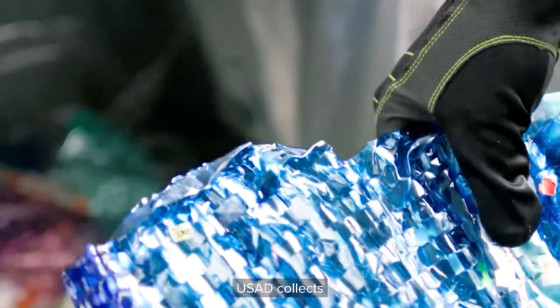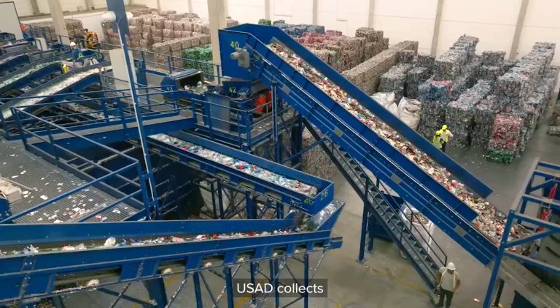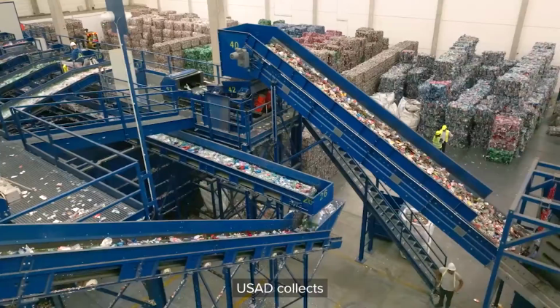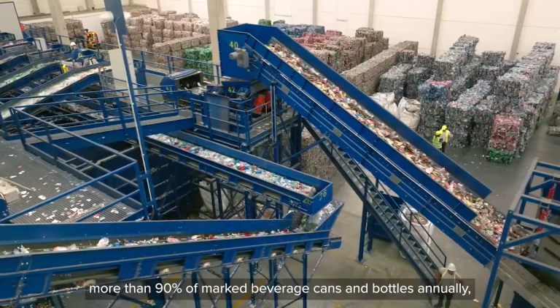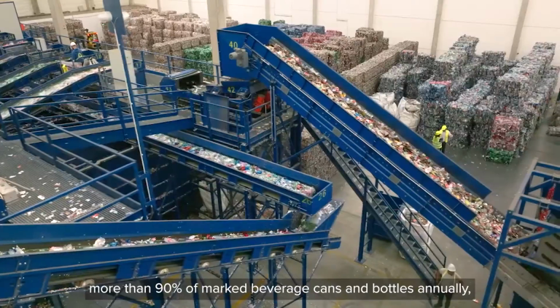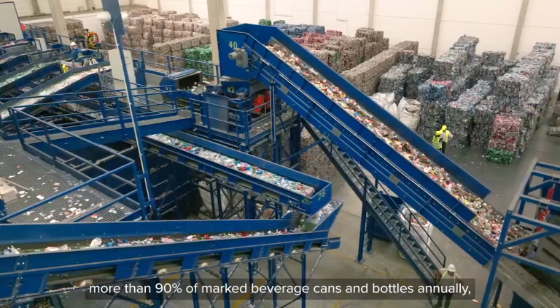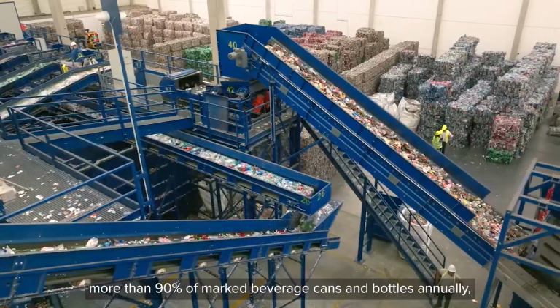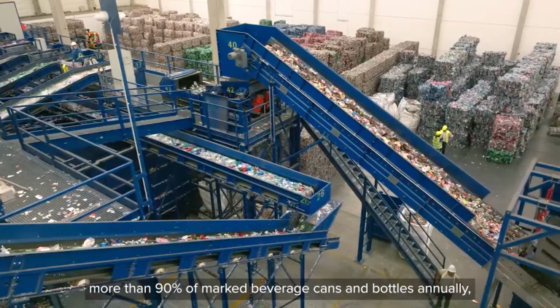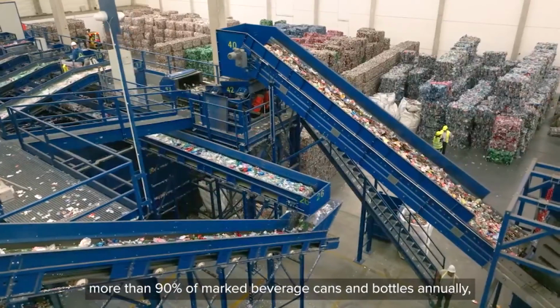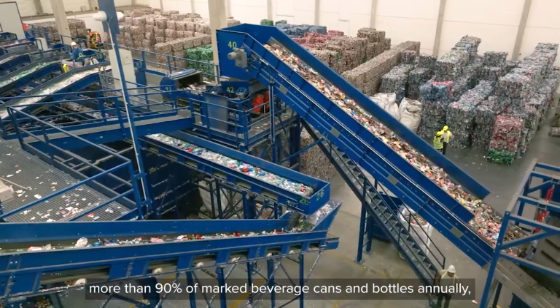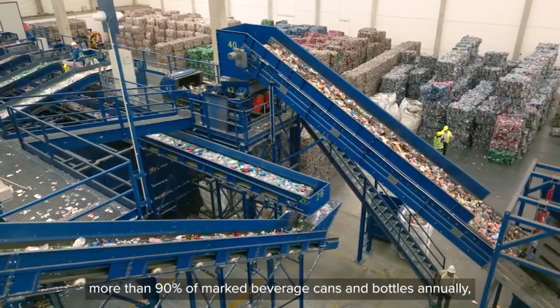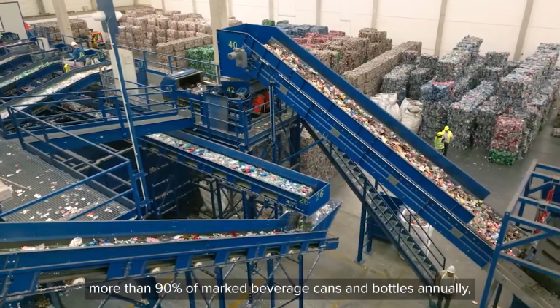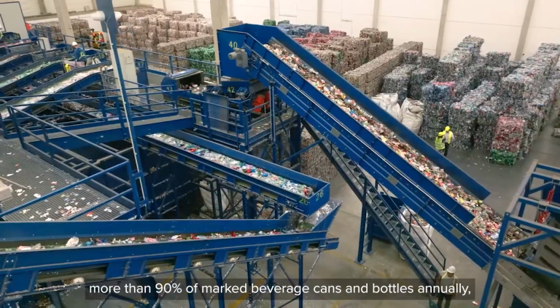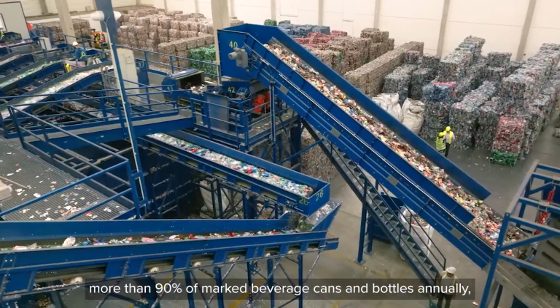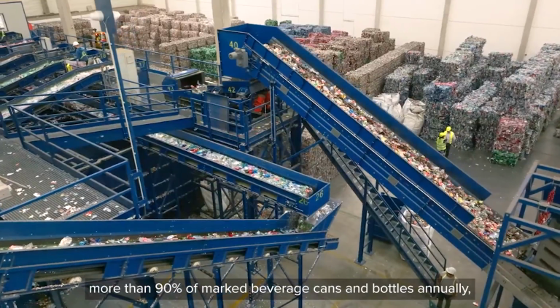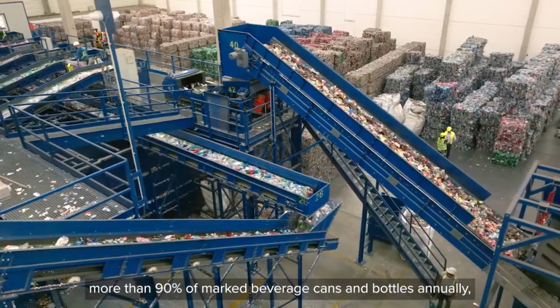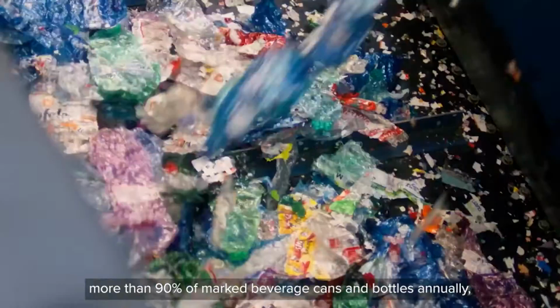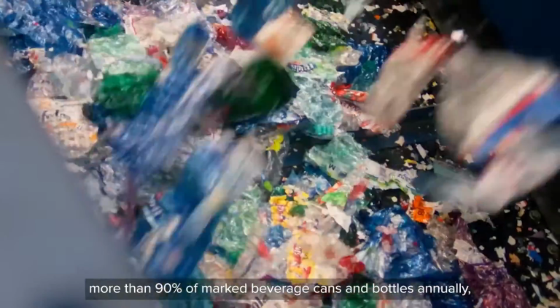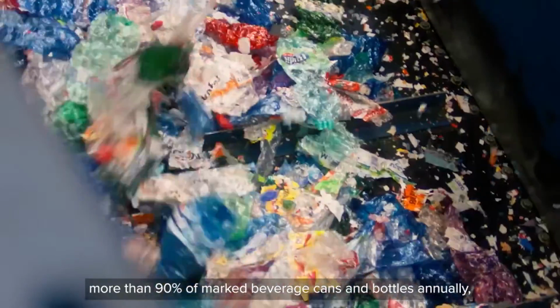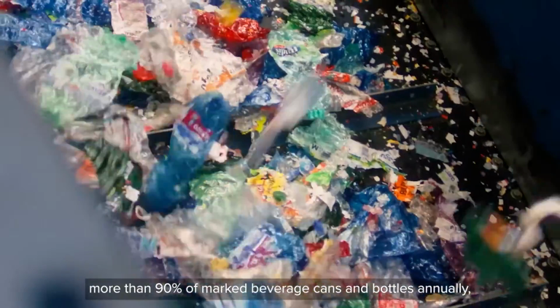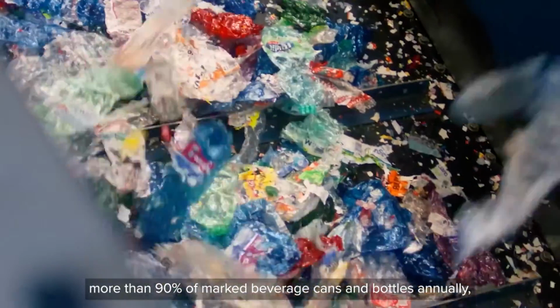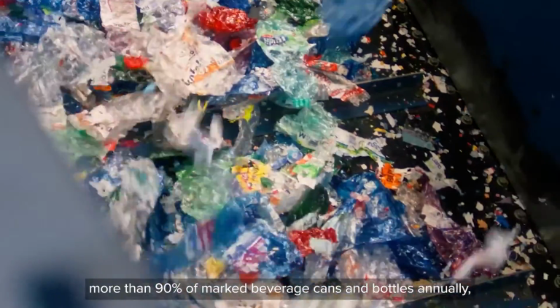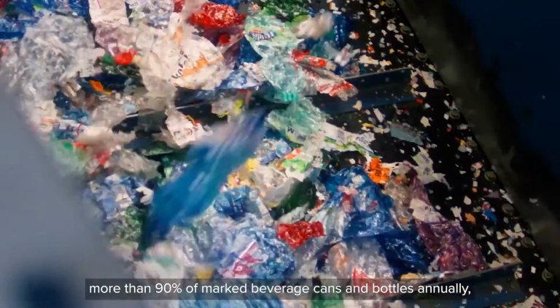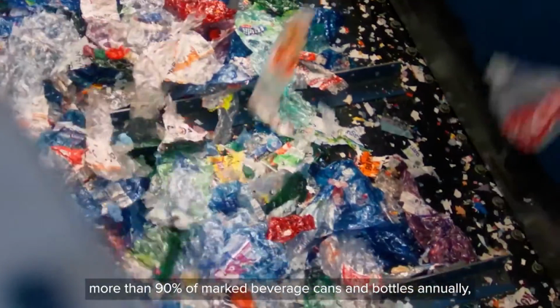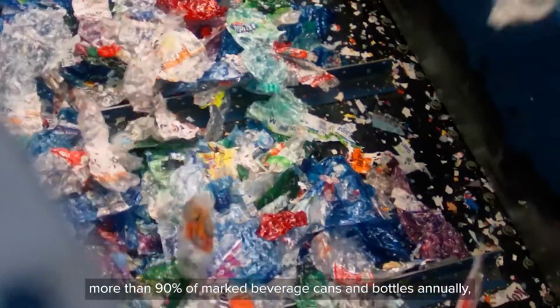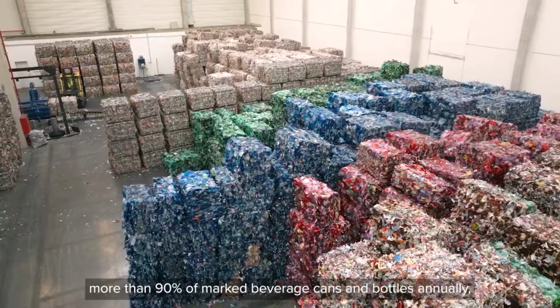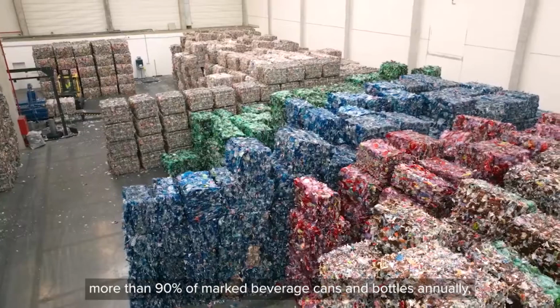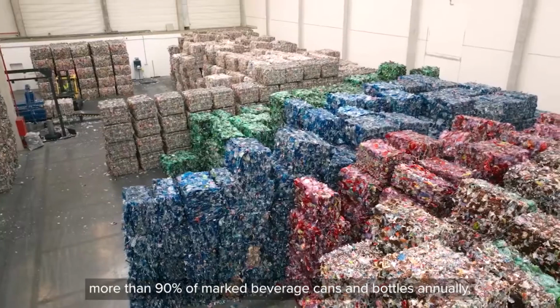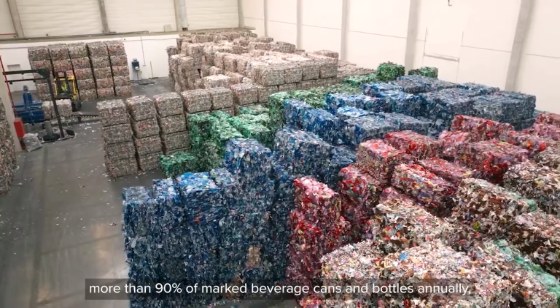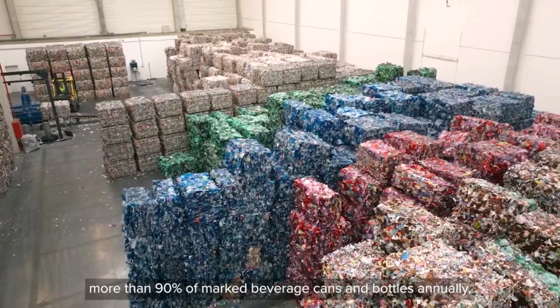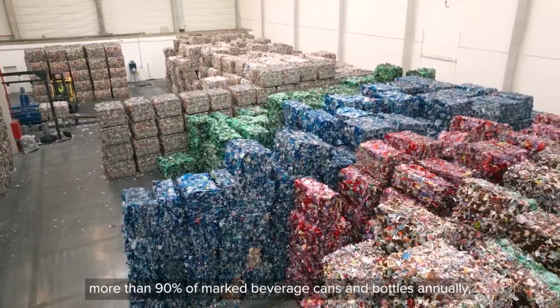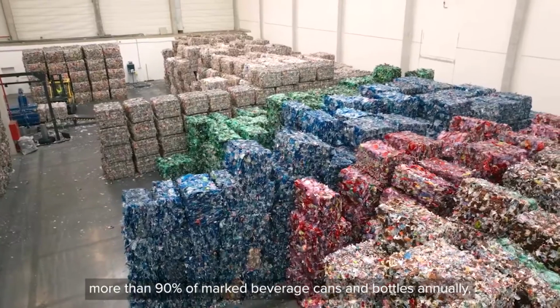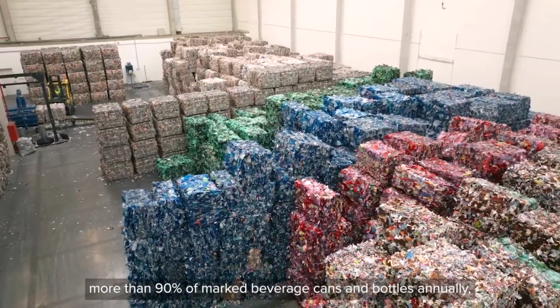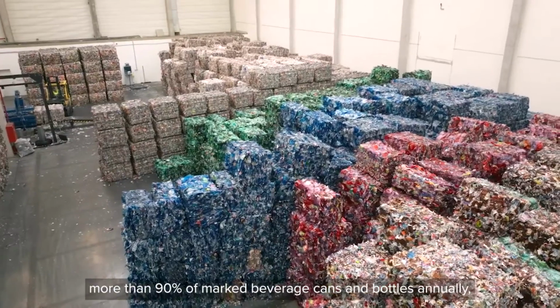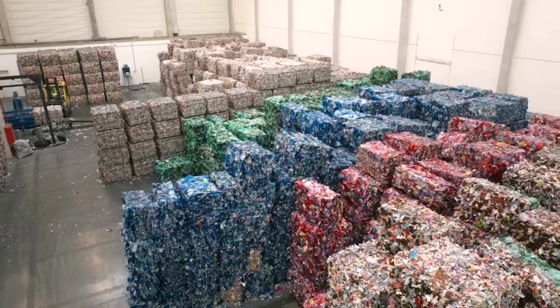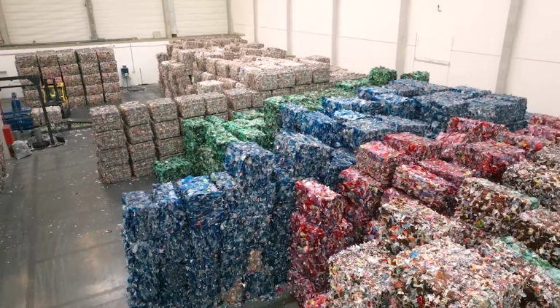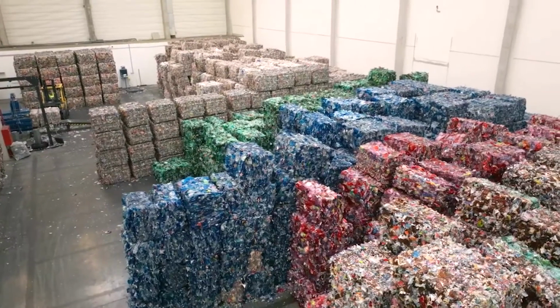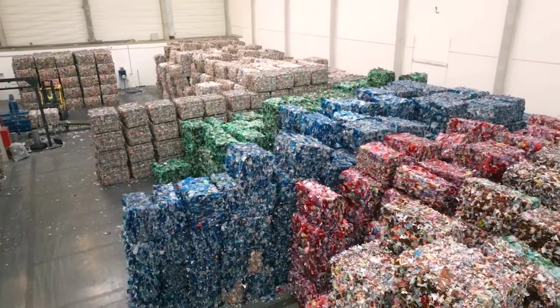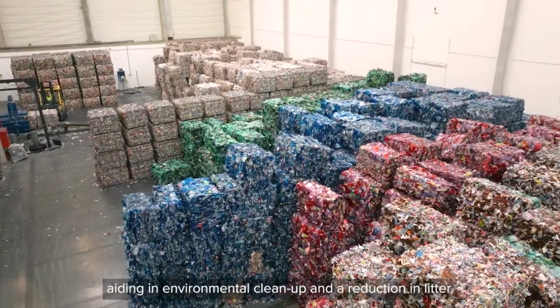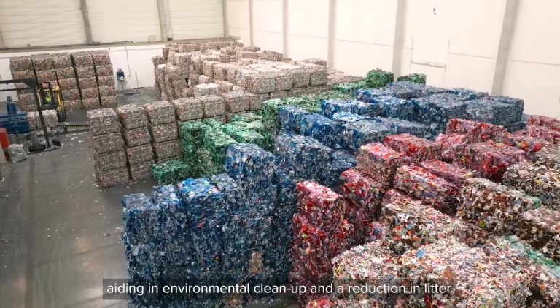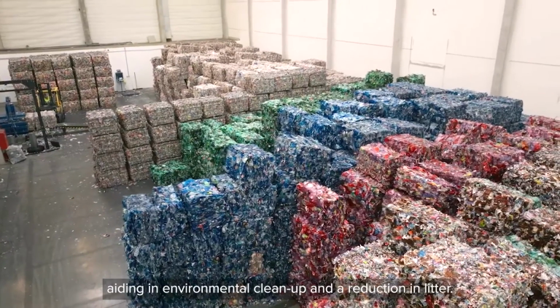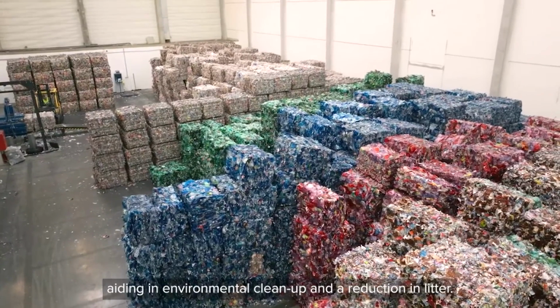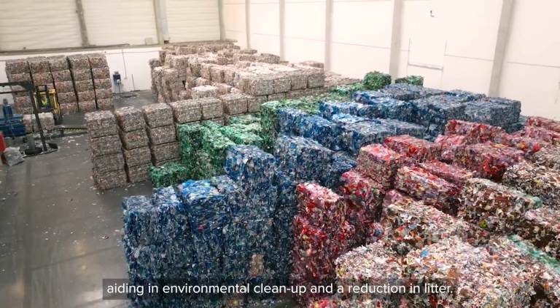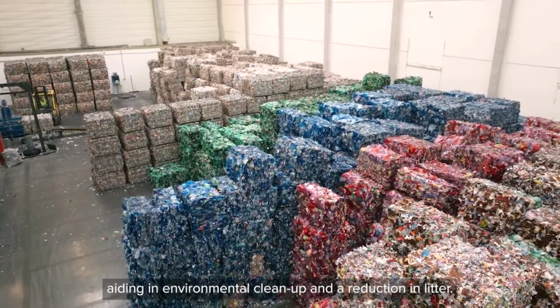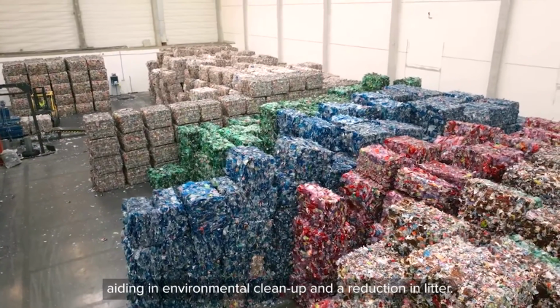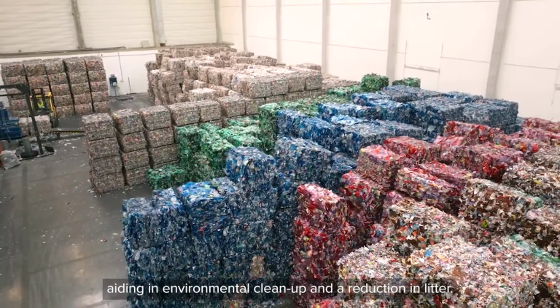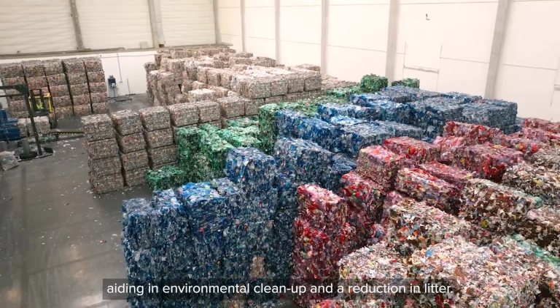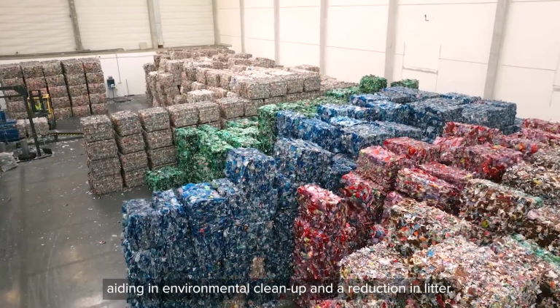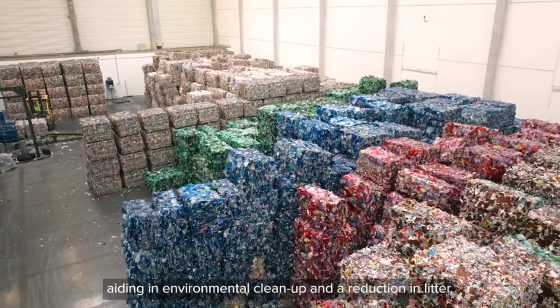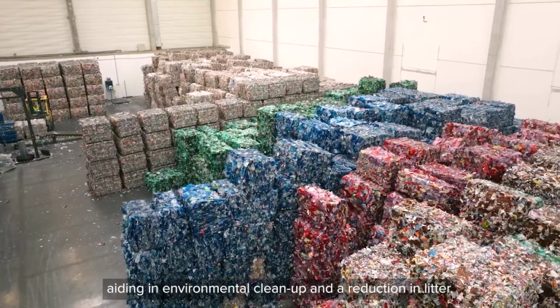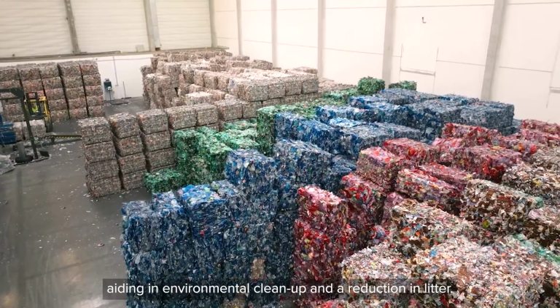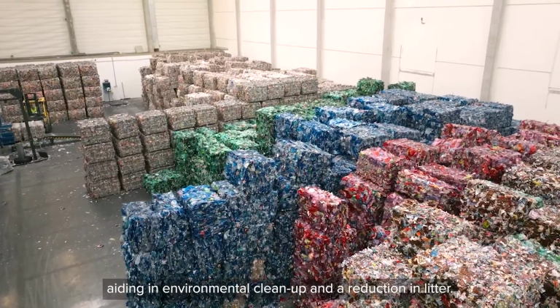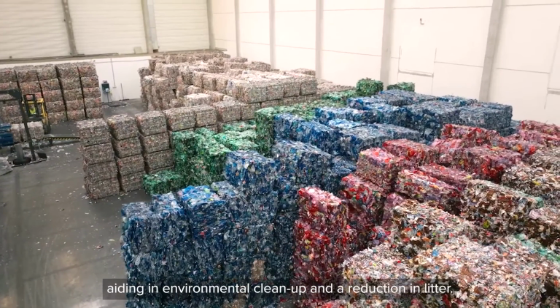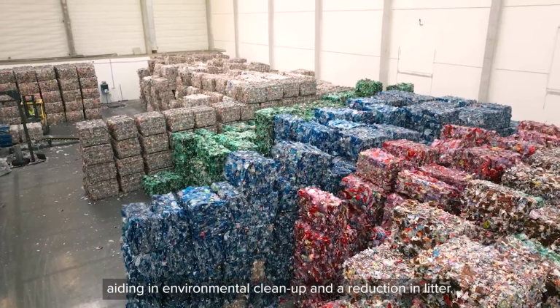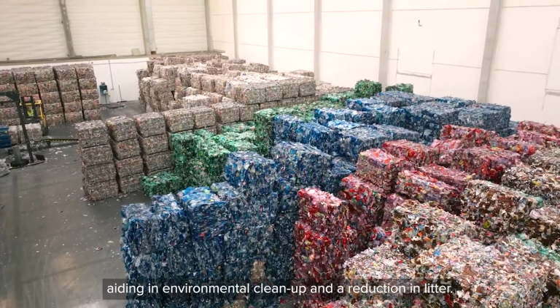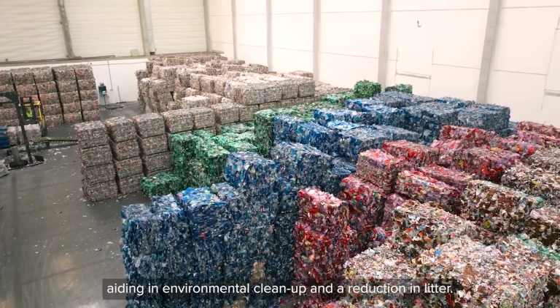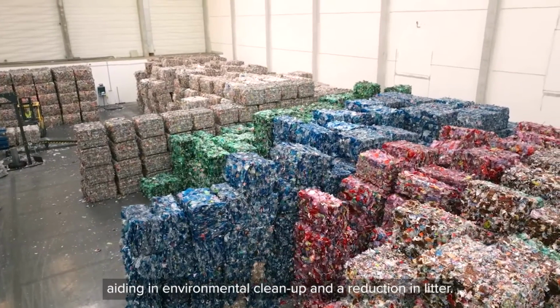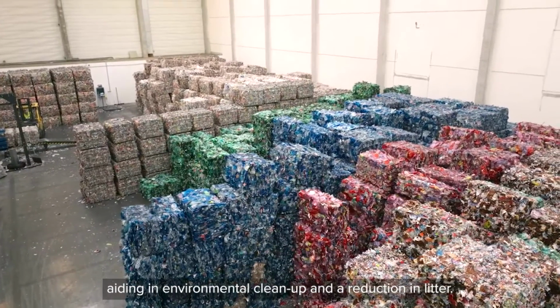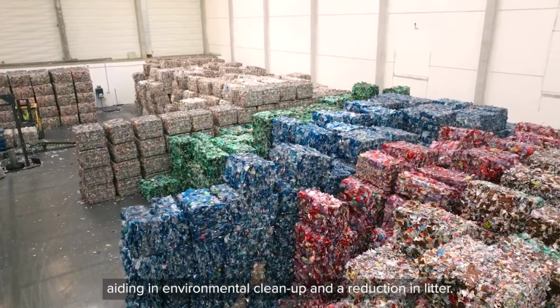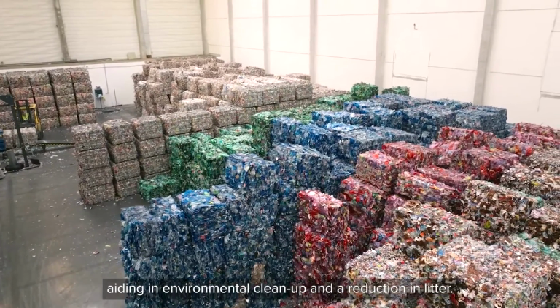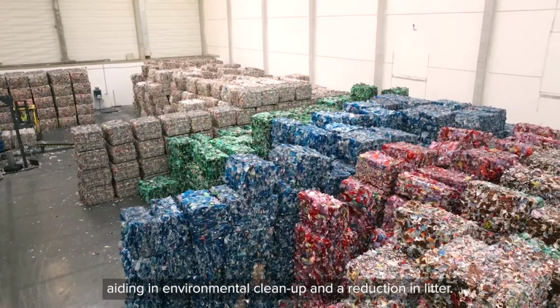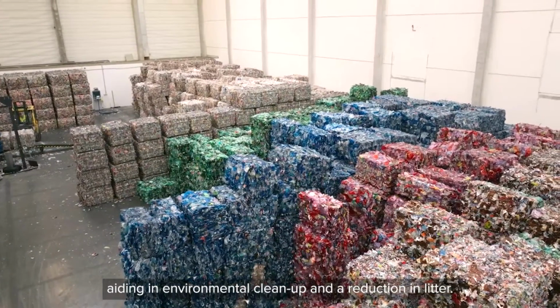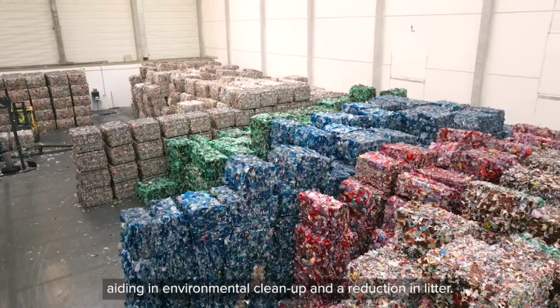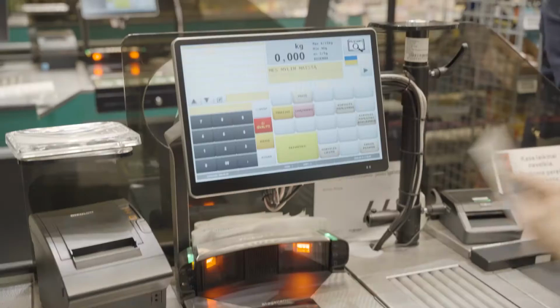Lithuania's deposit return system began in 2016 and is managed by the non-profit organization USAID. USAID collects more than 90% of marked beverage cans and bottles annually, aiding in environmental cleanup and a reduction in litter.